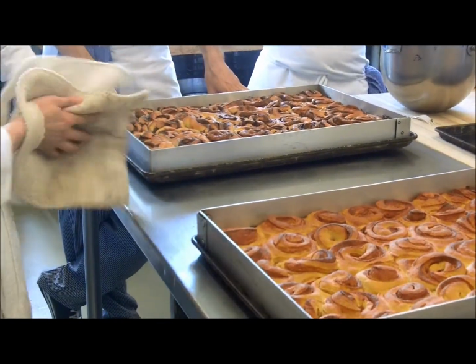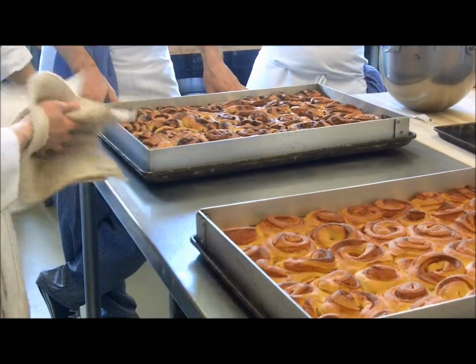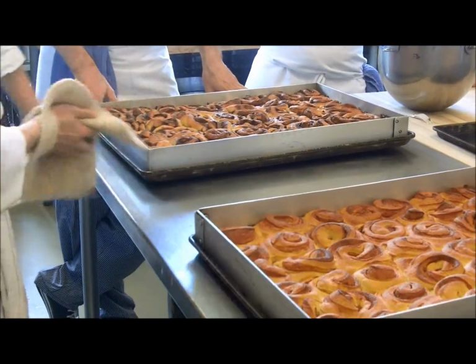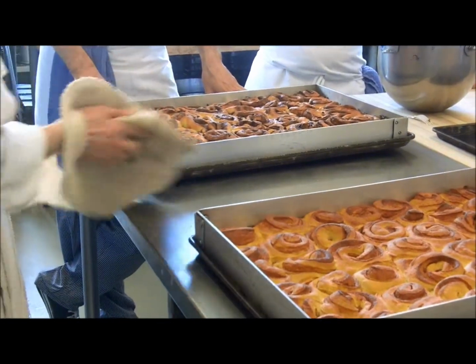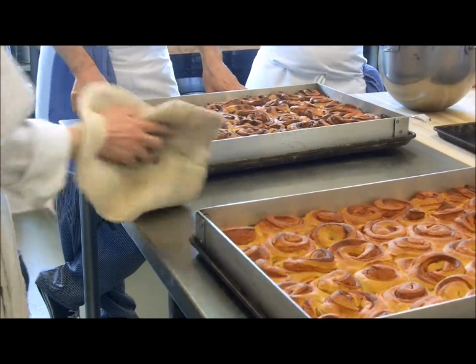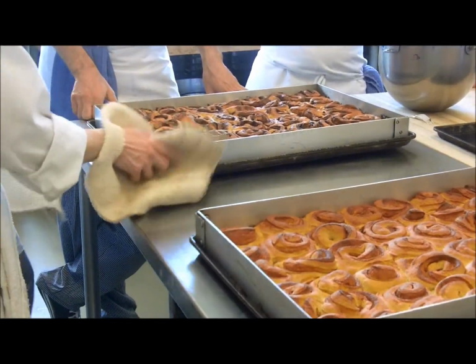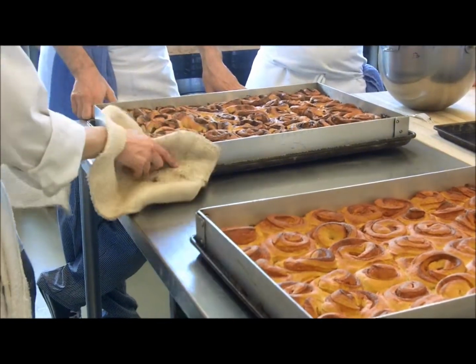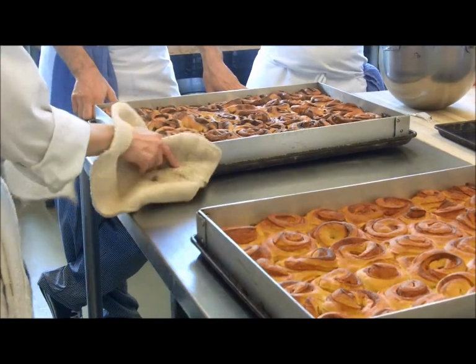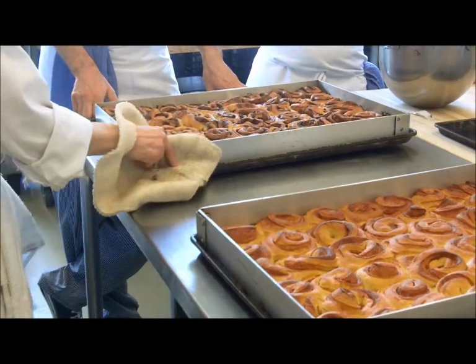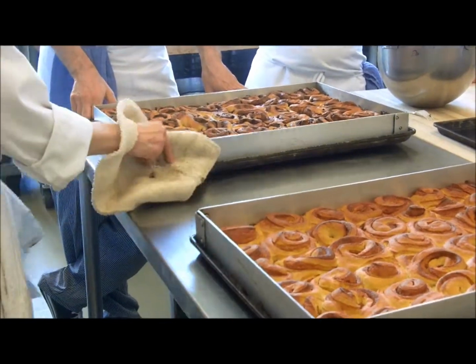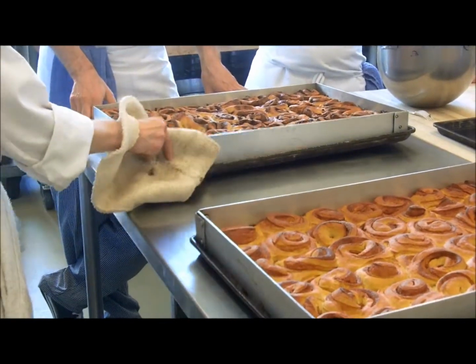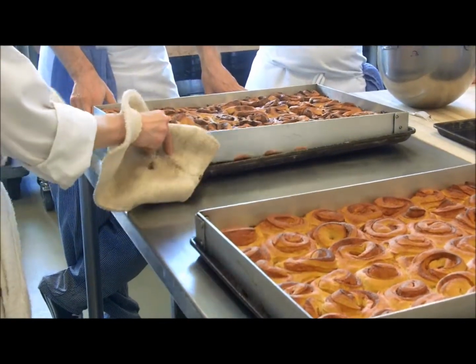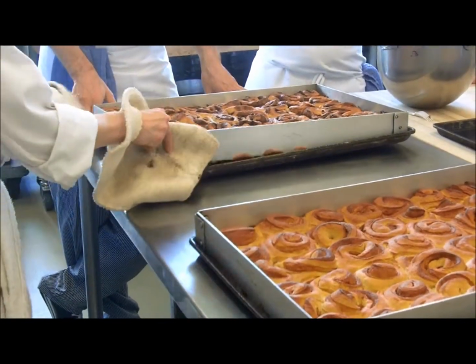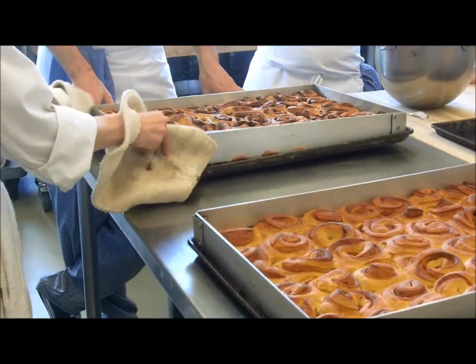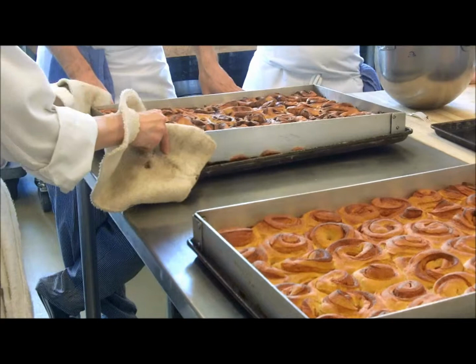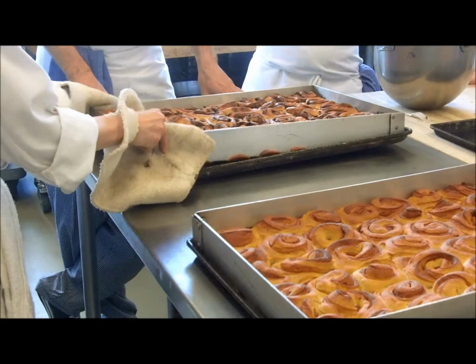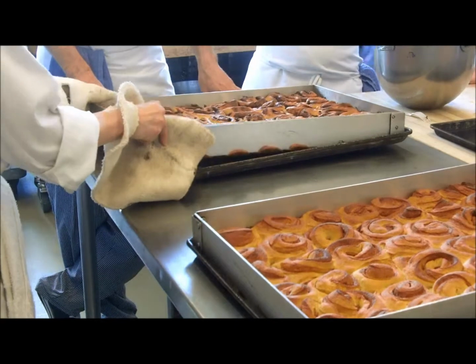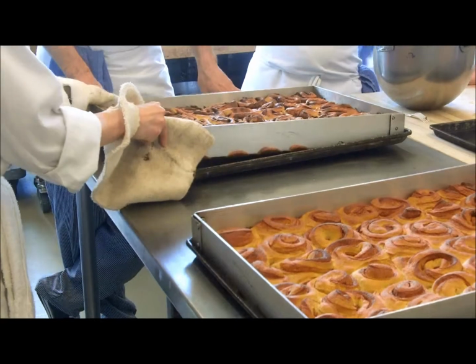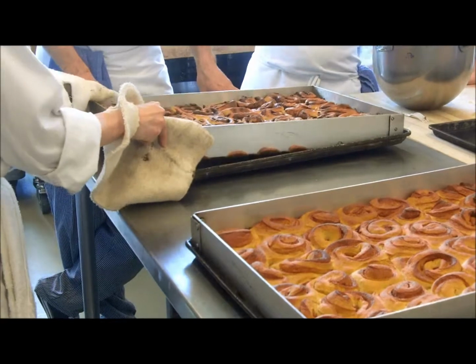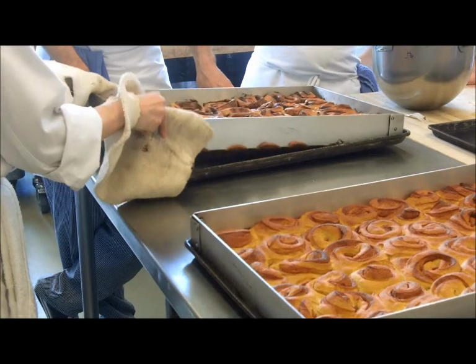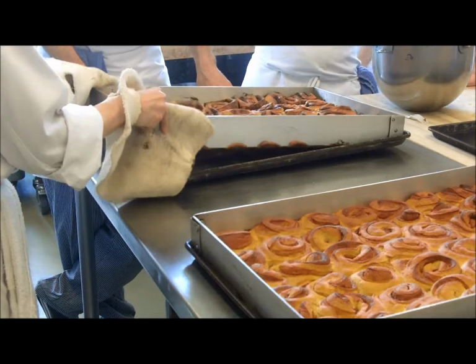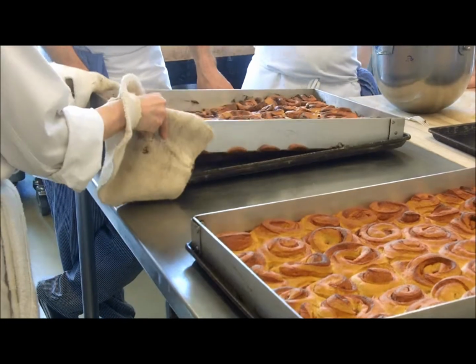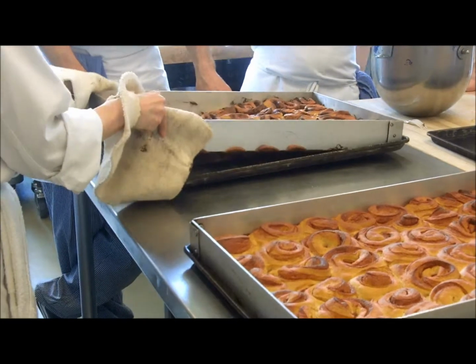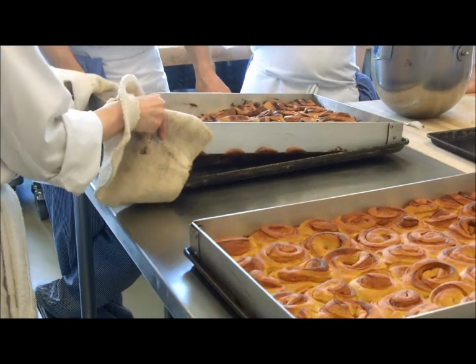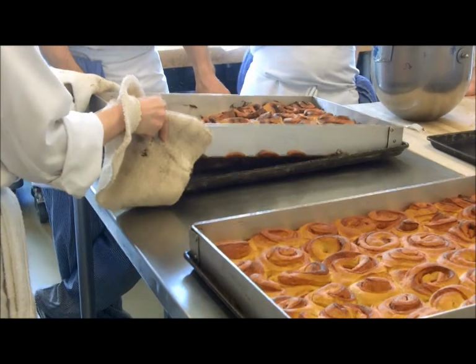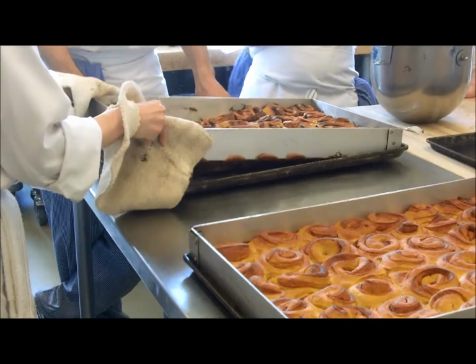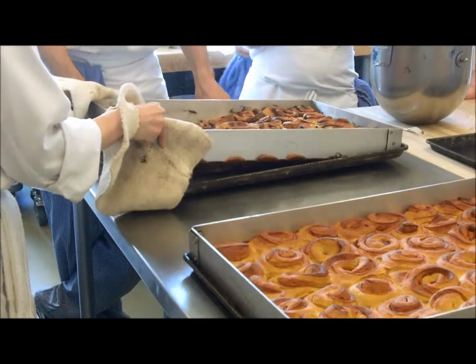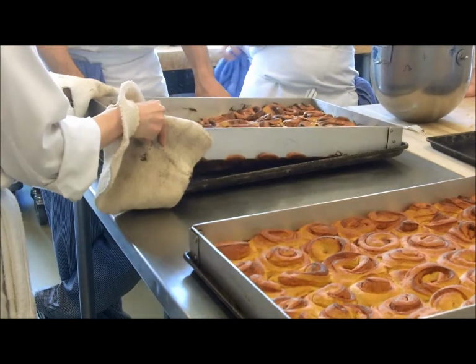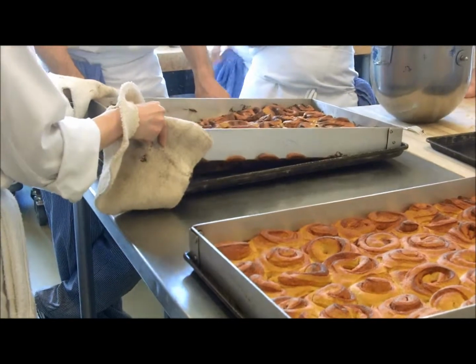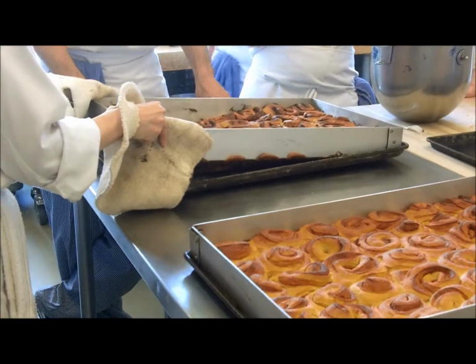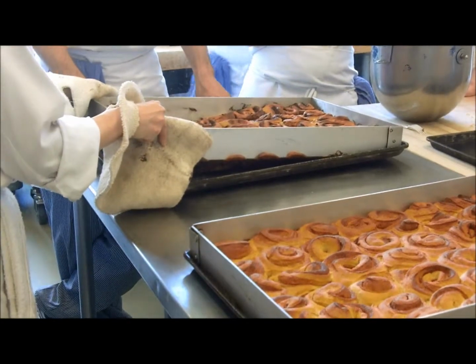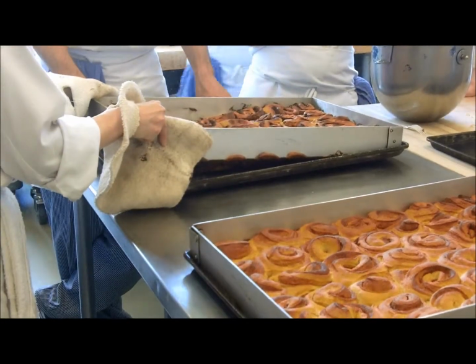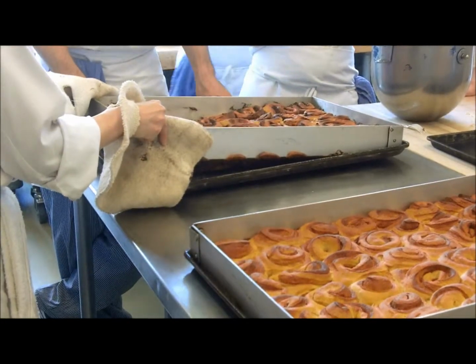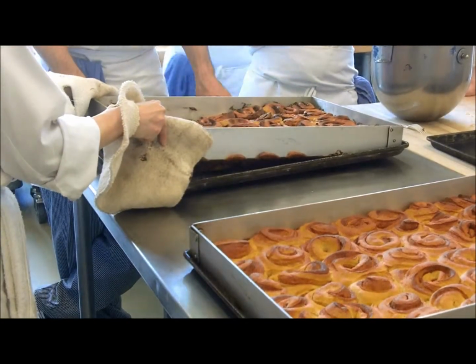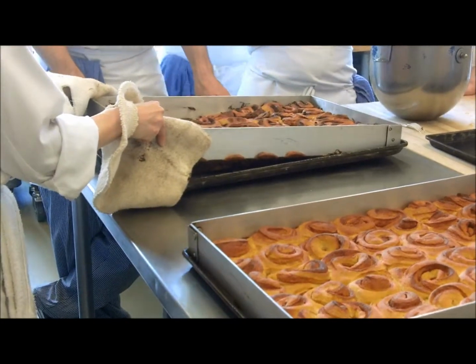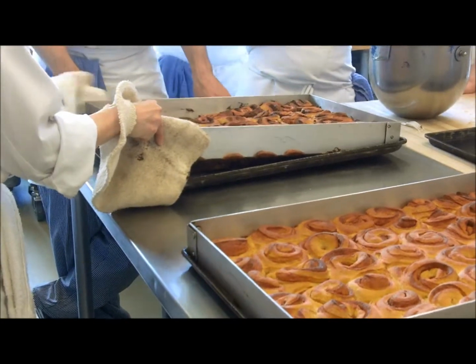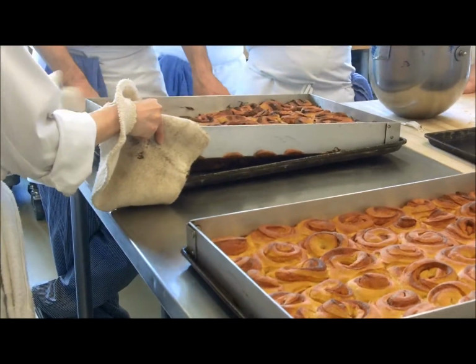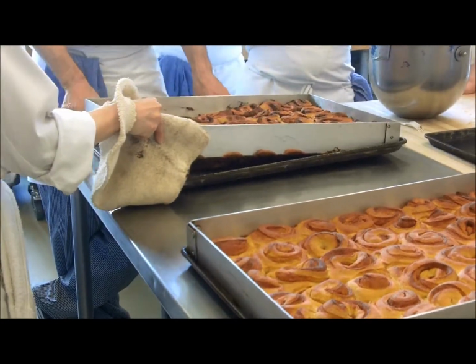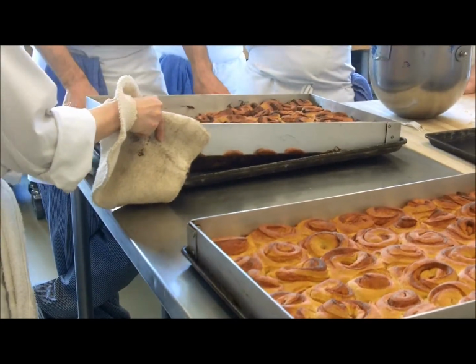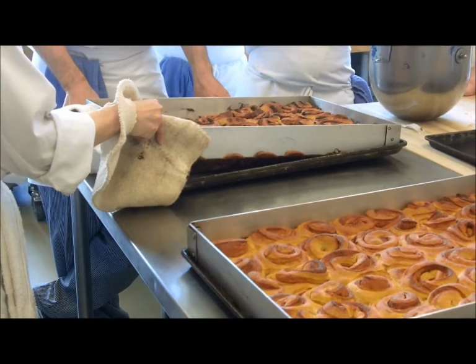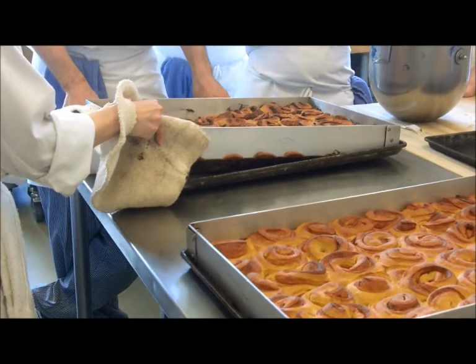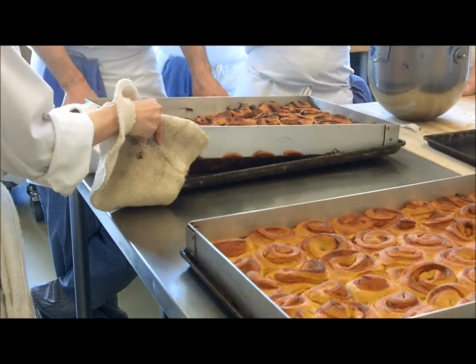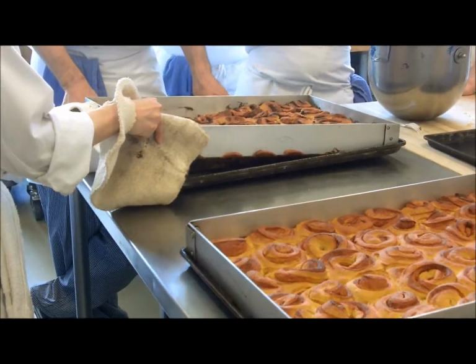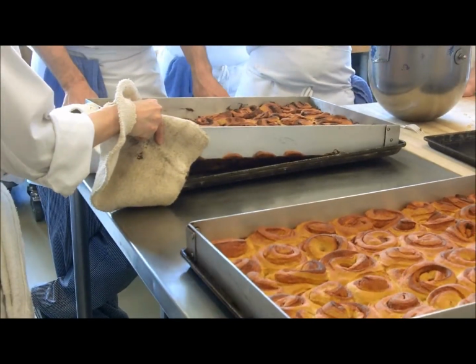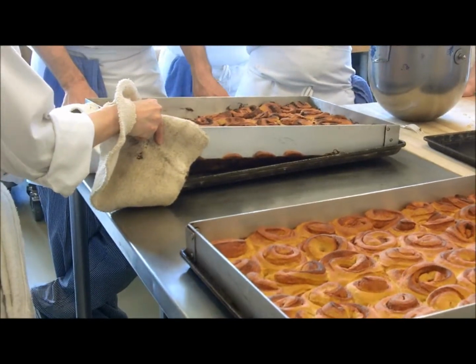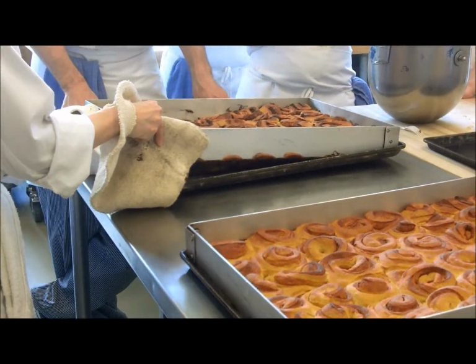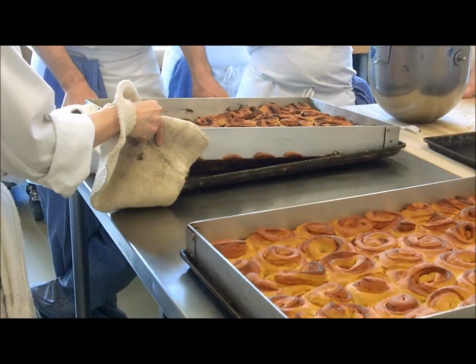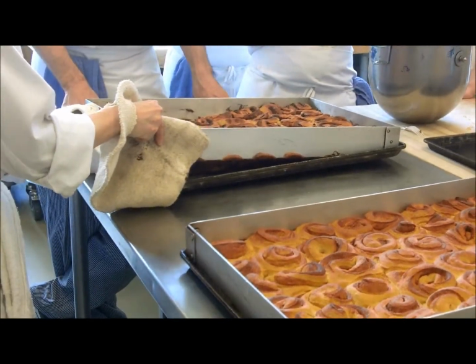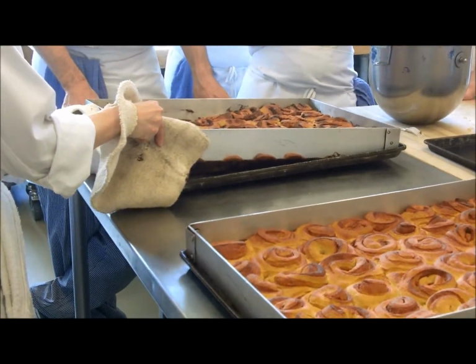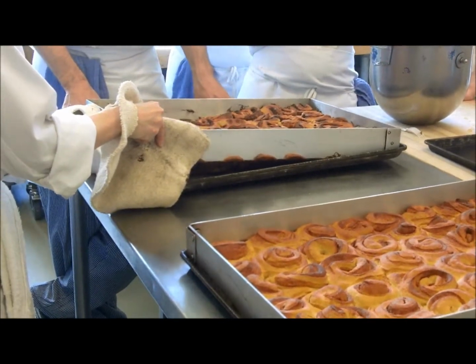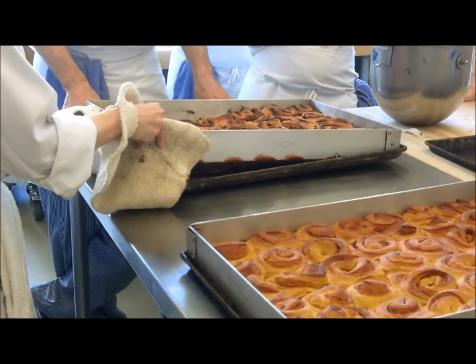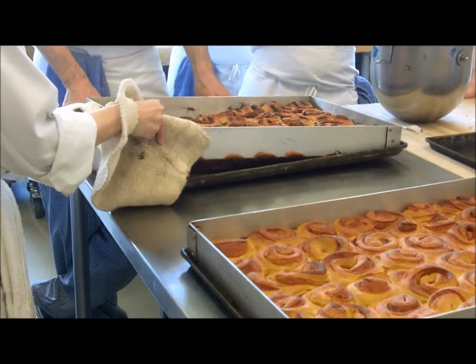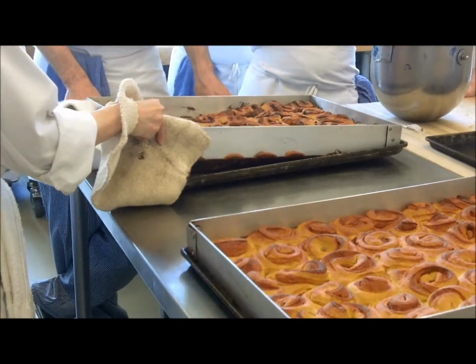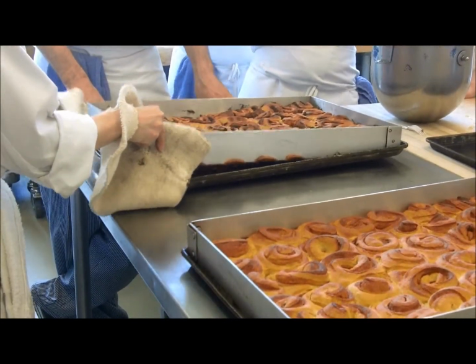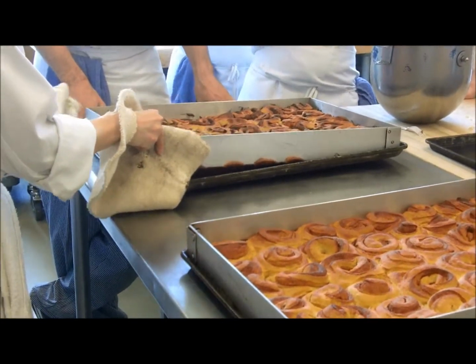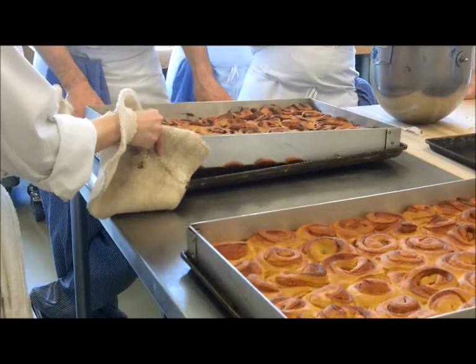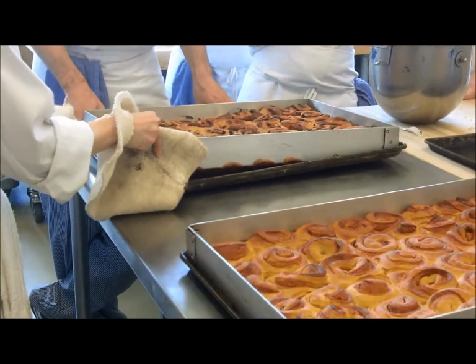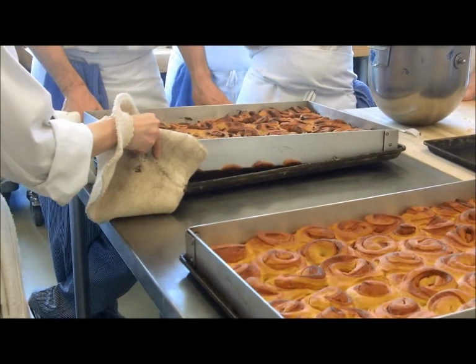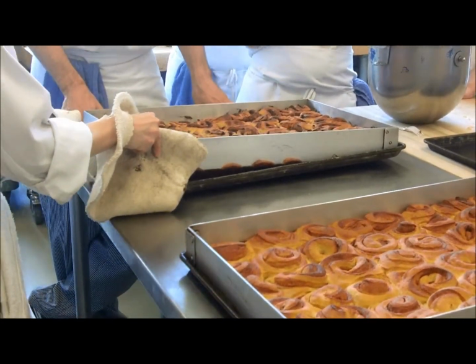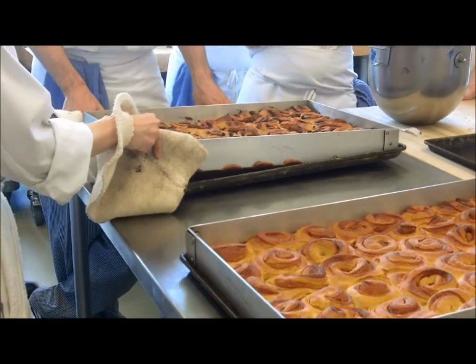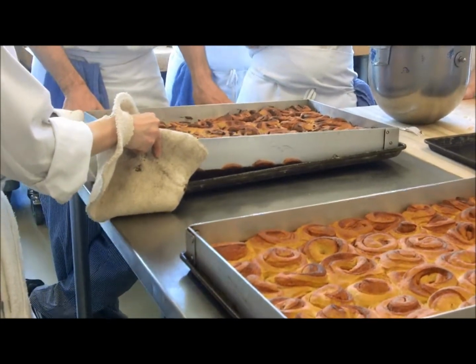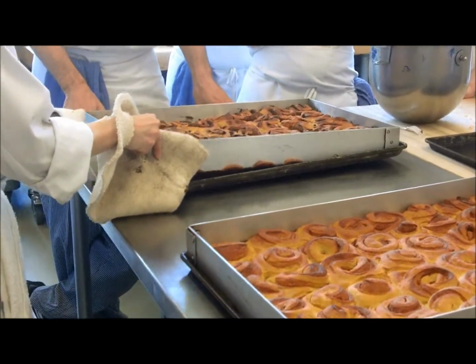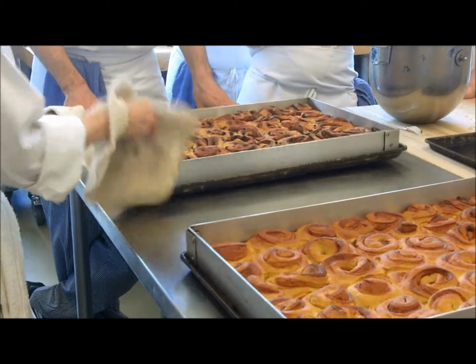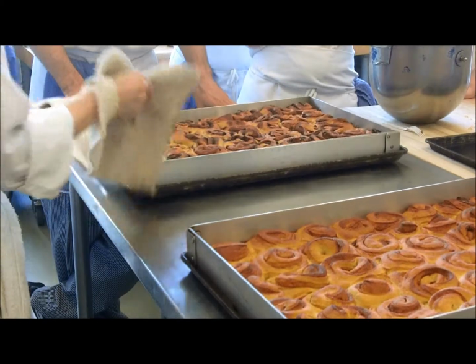When it comes out of the oven, you can carefully remove the frame and then just let it cool. Nothing done with that.